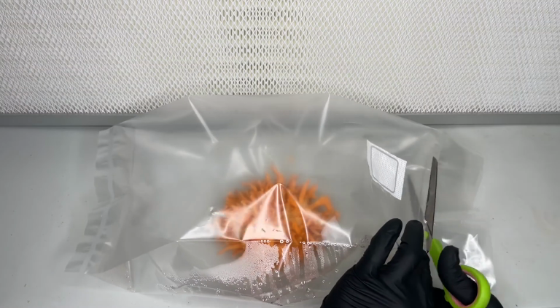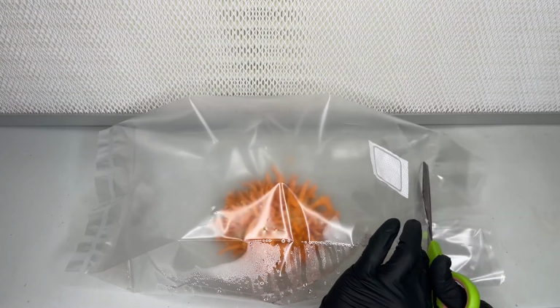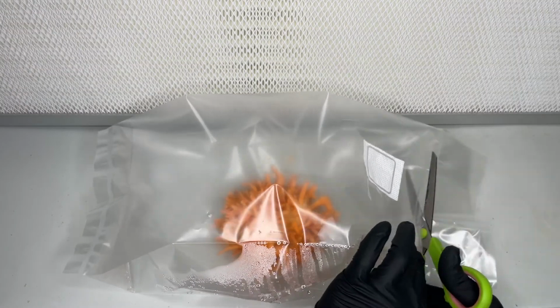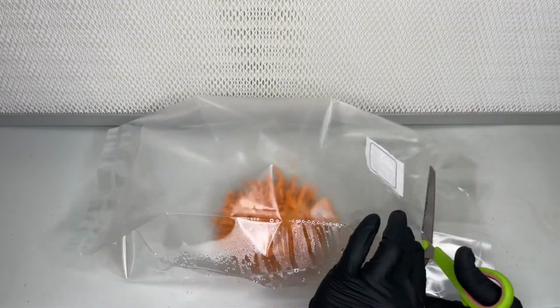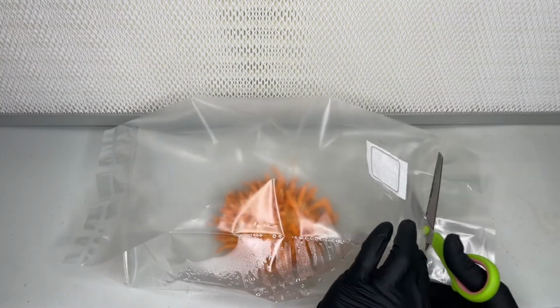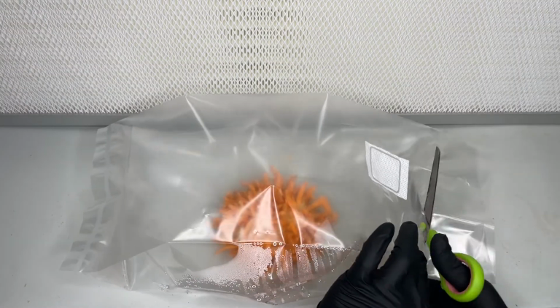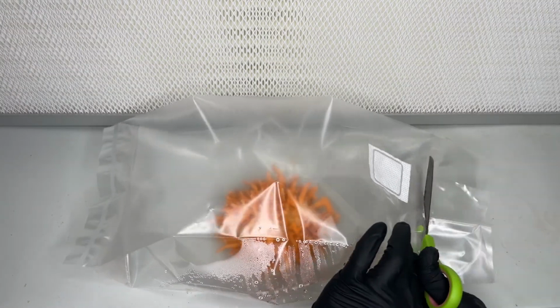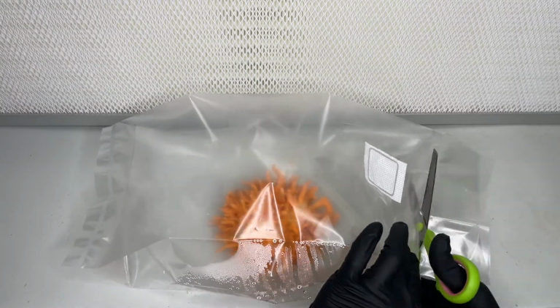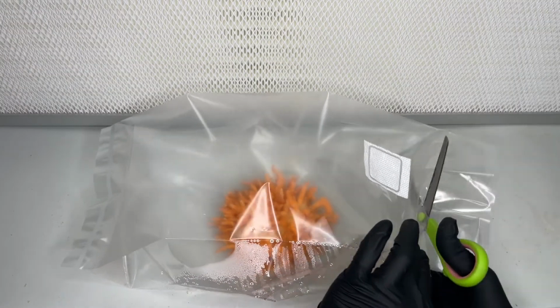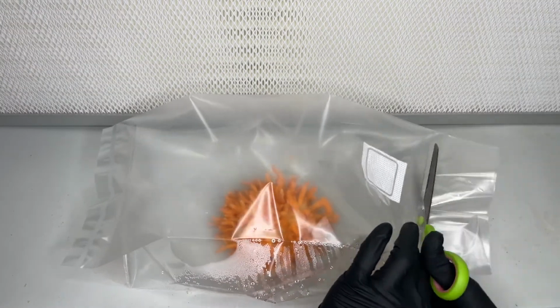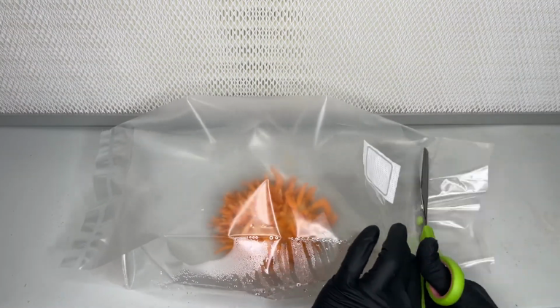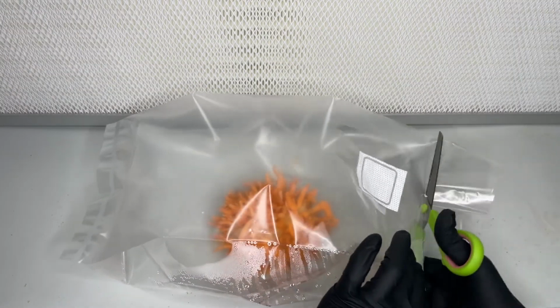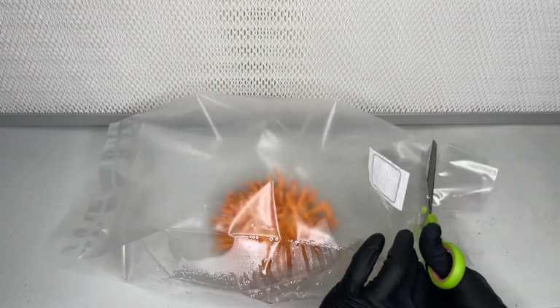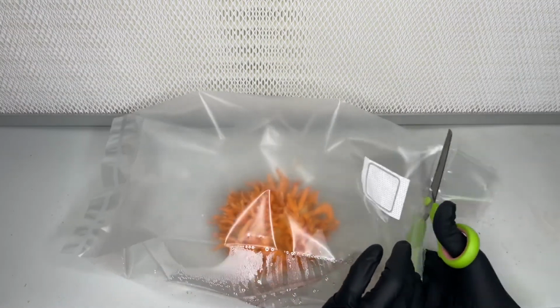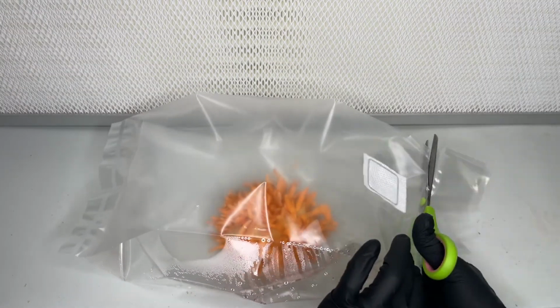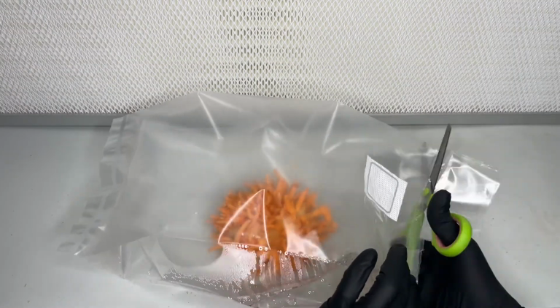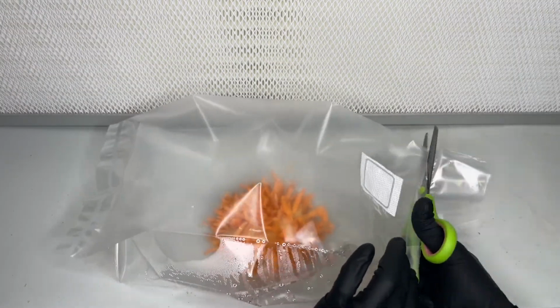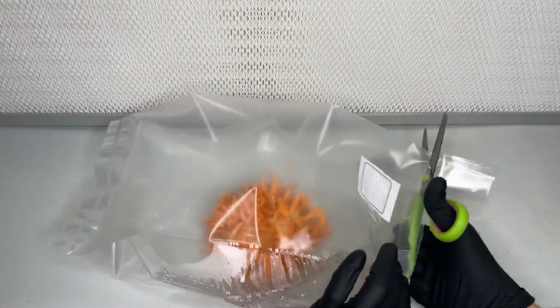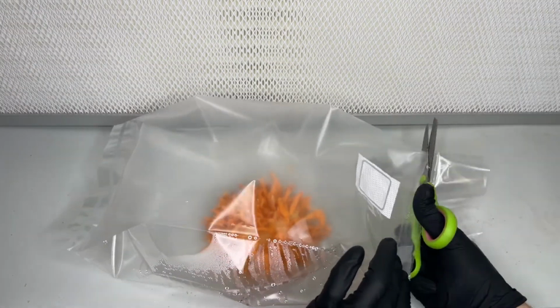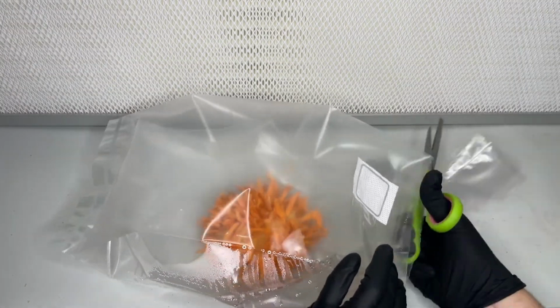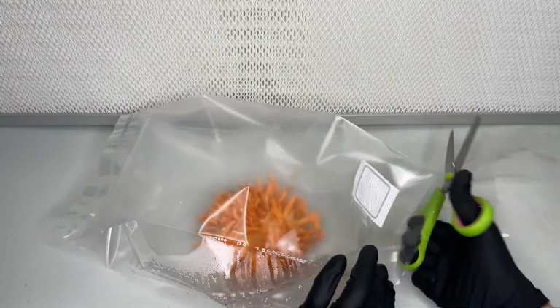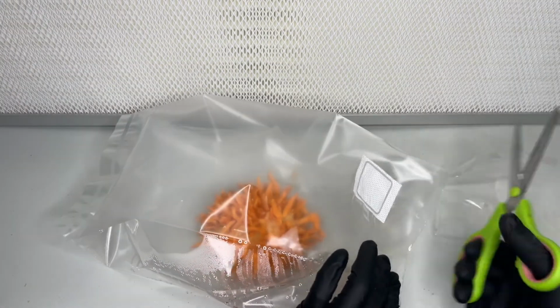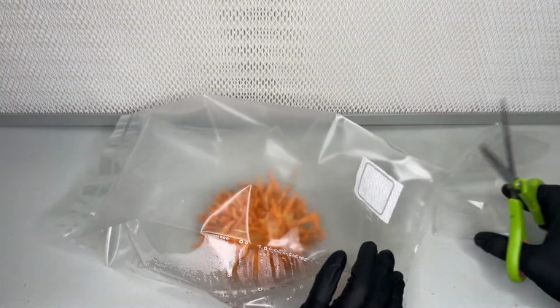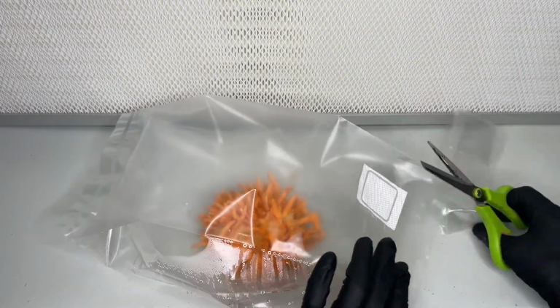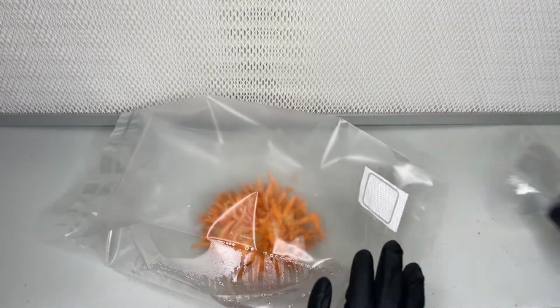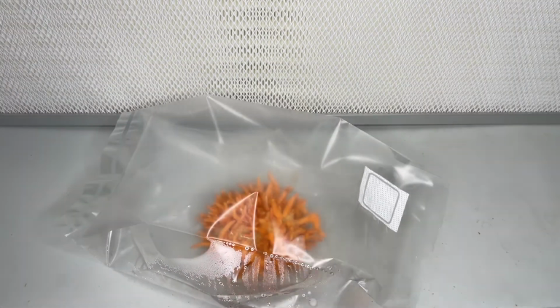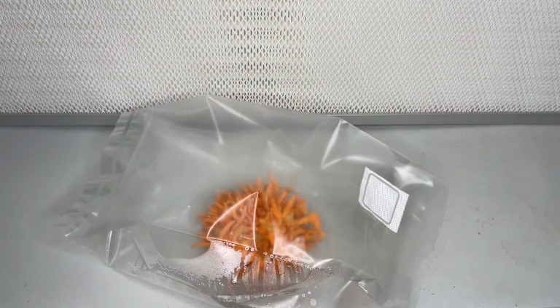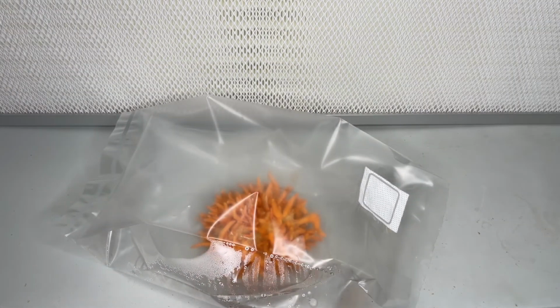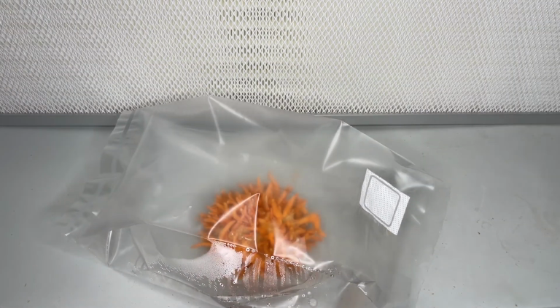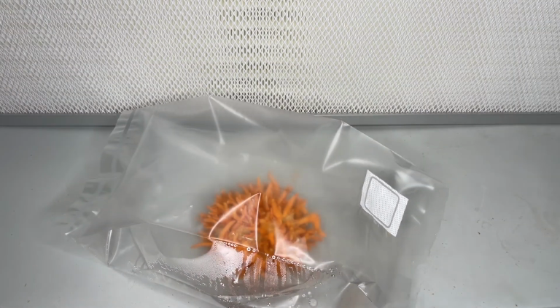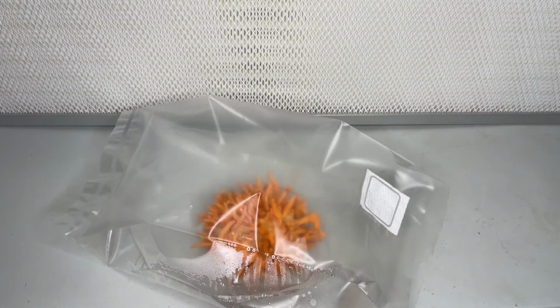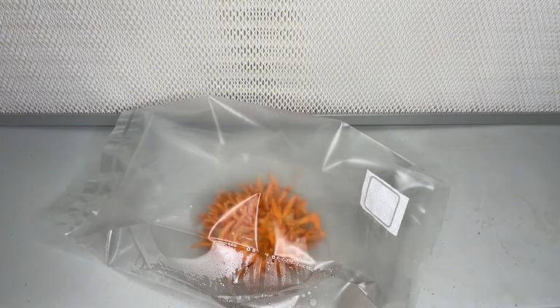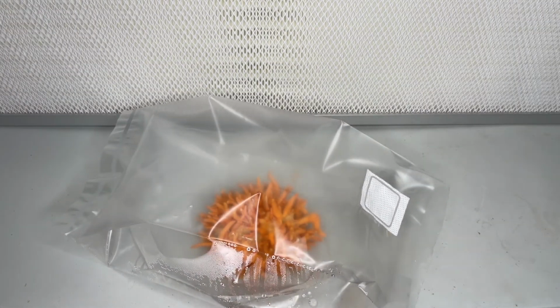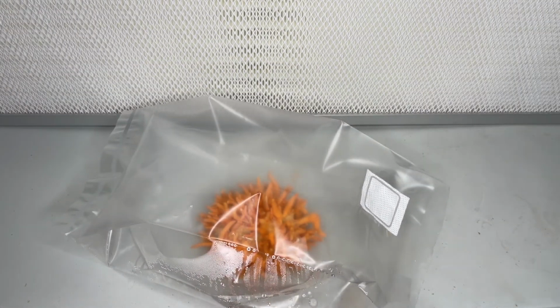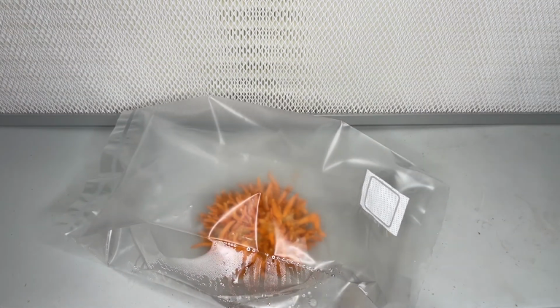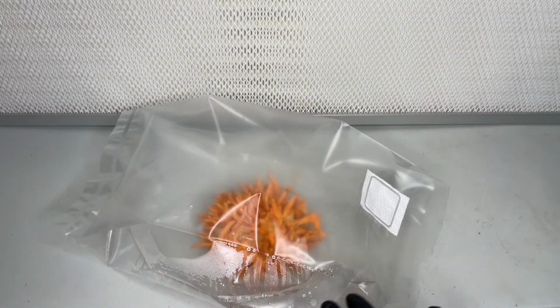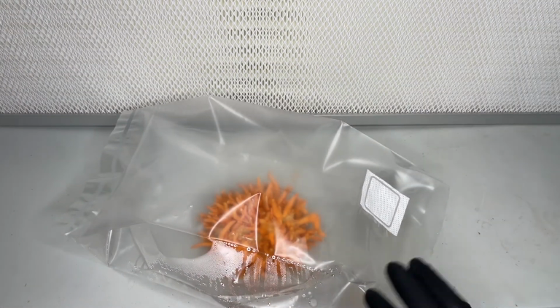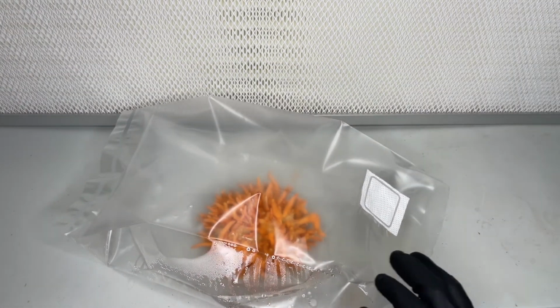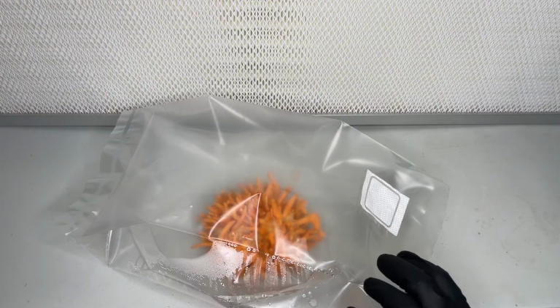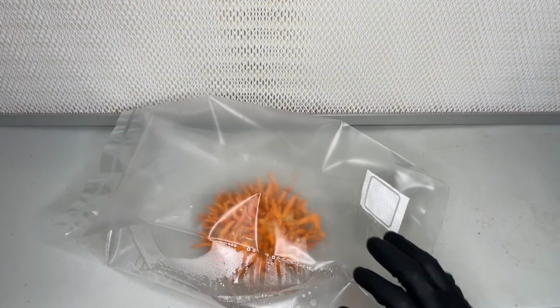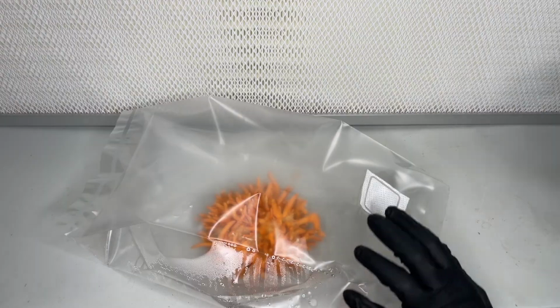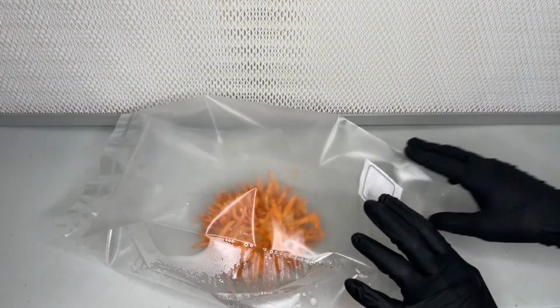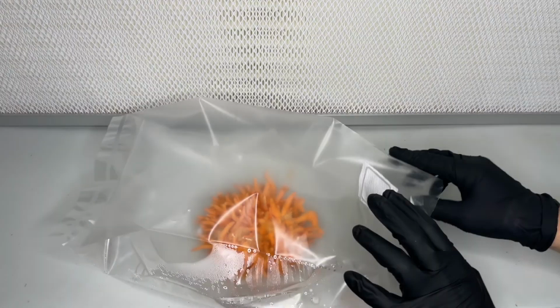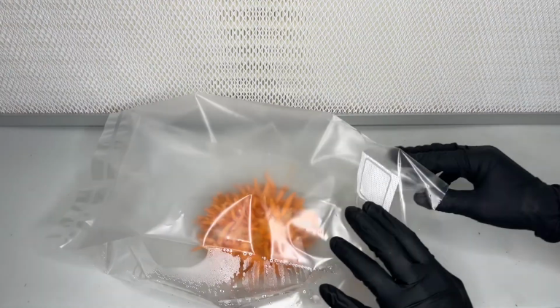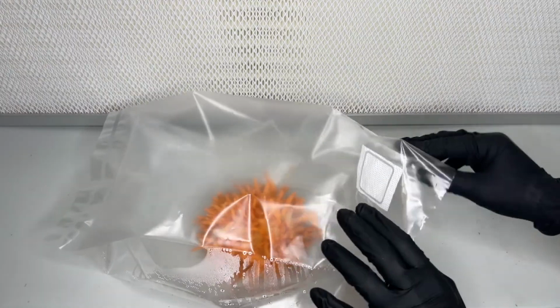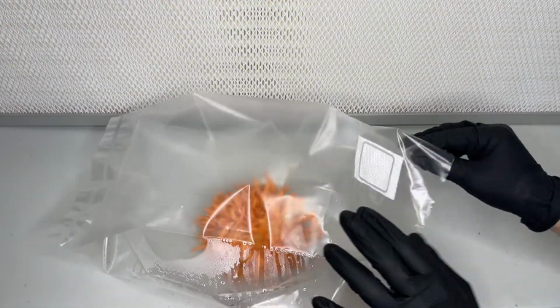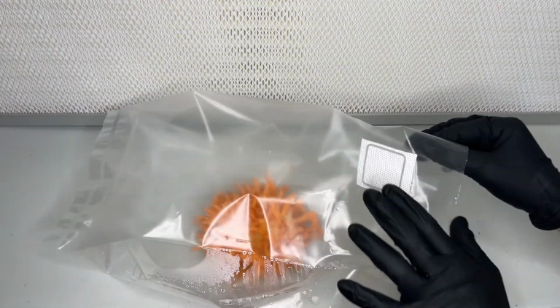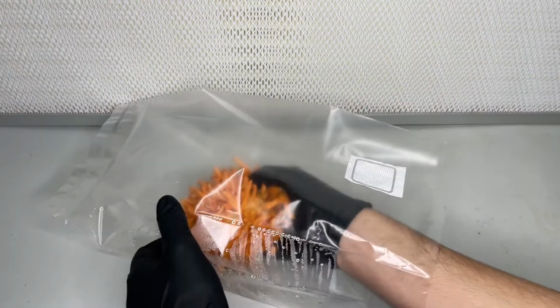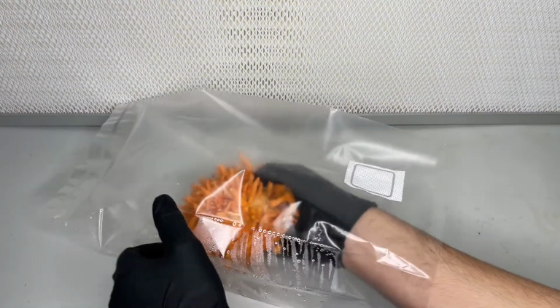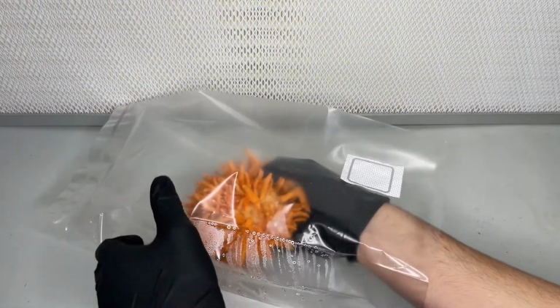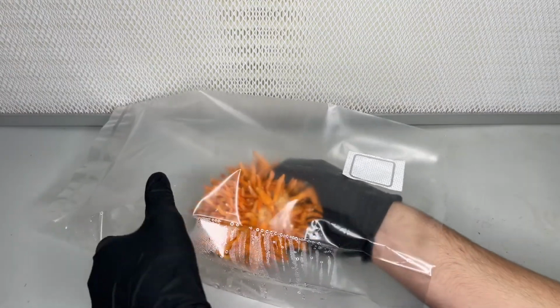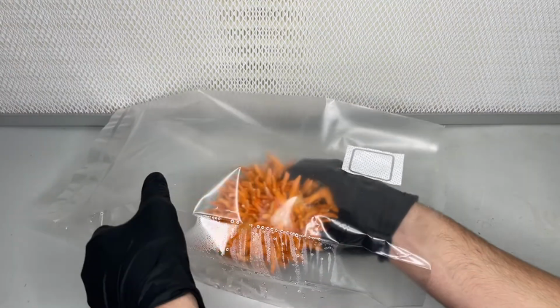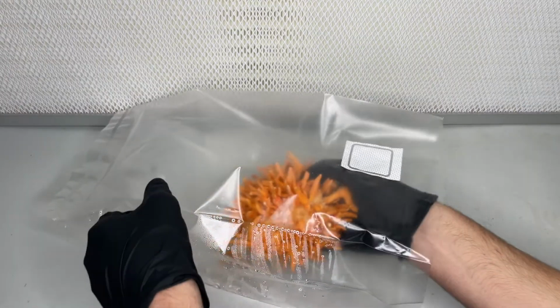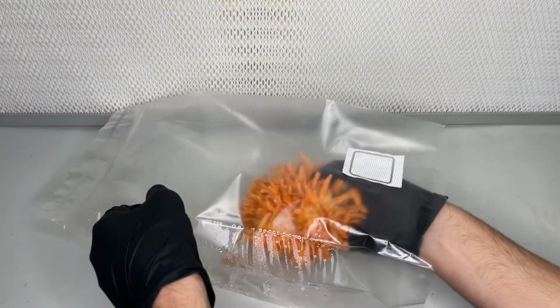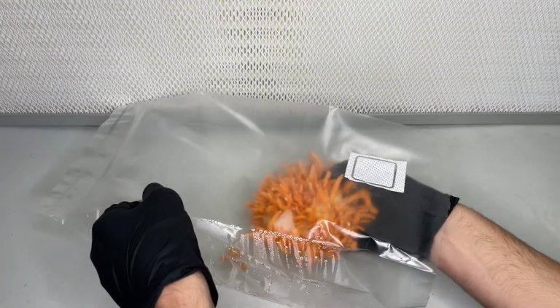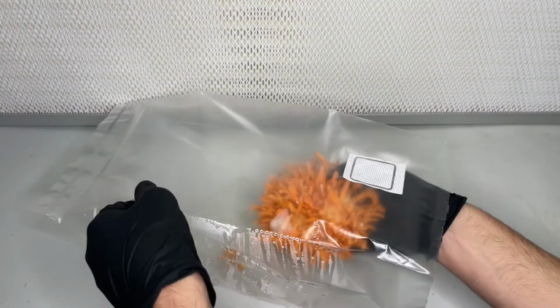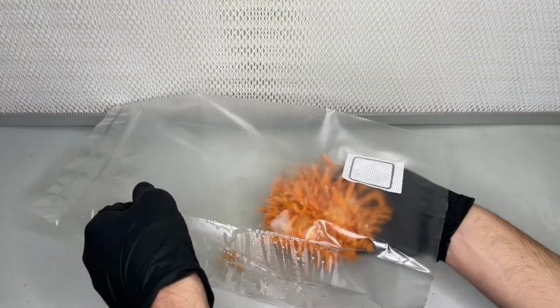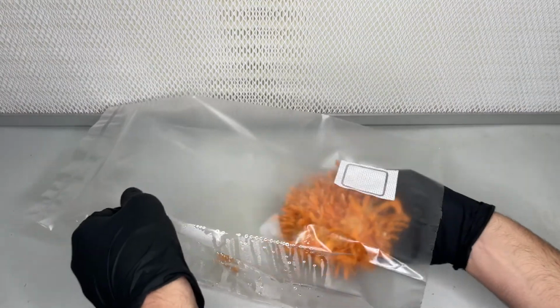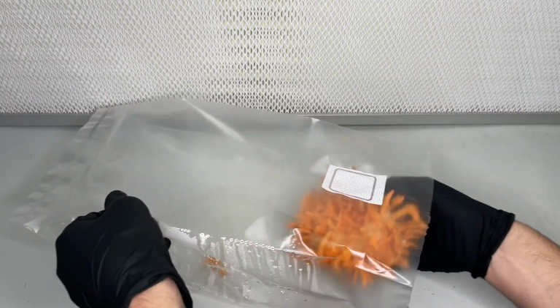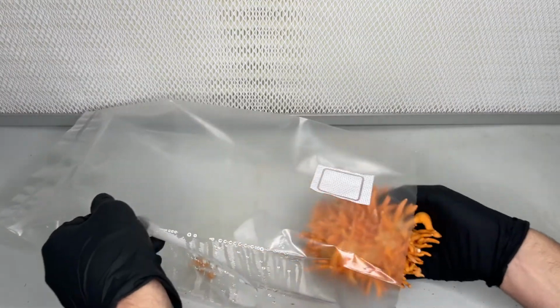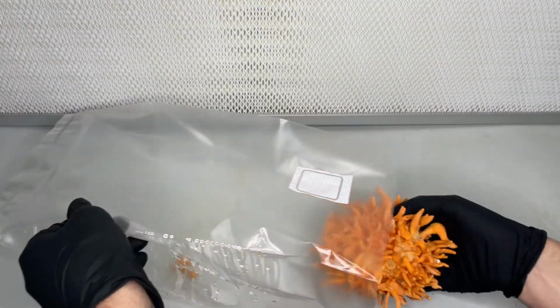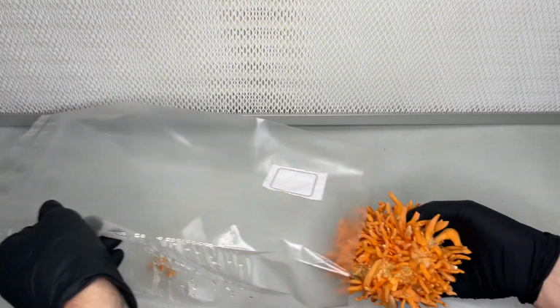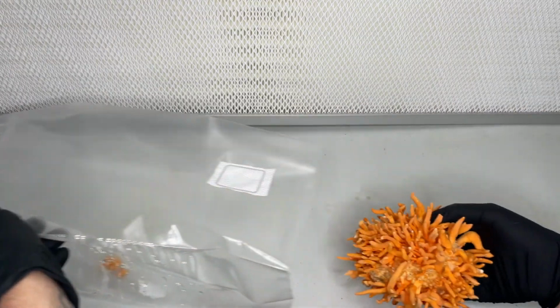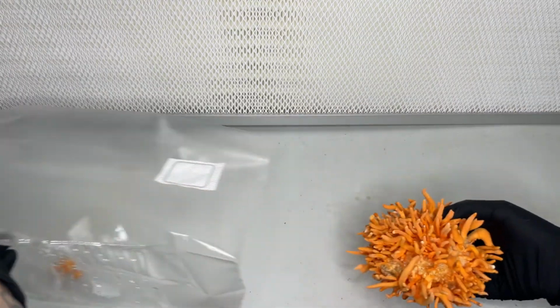As you can see, there's a bunch of extra space, so it can fit two to three of these rice cakes per filter patch bag.